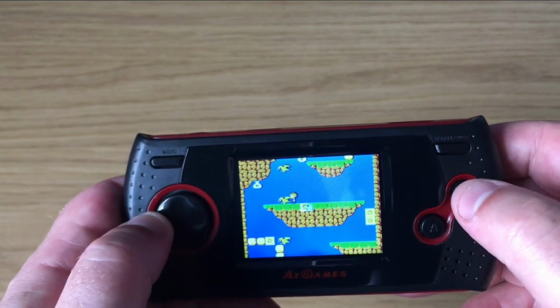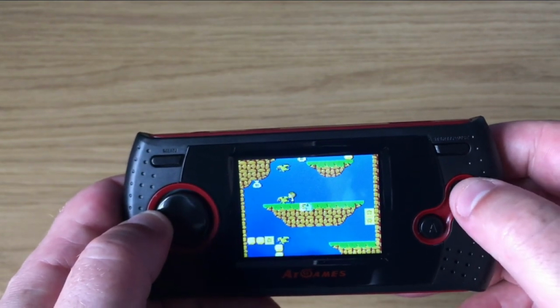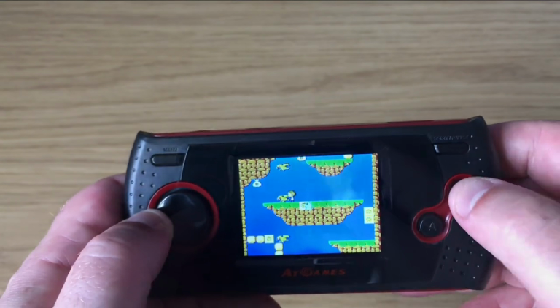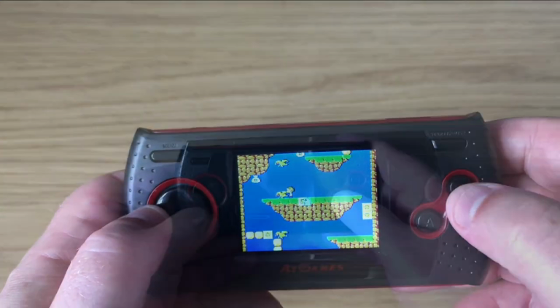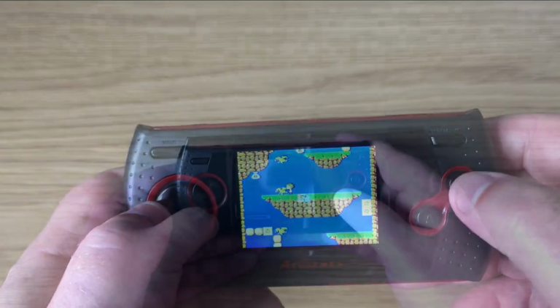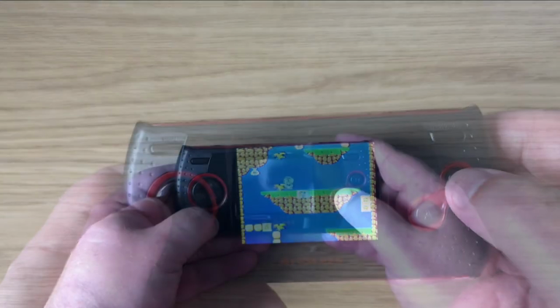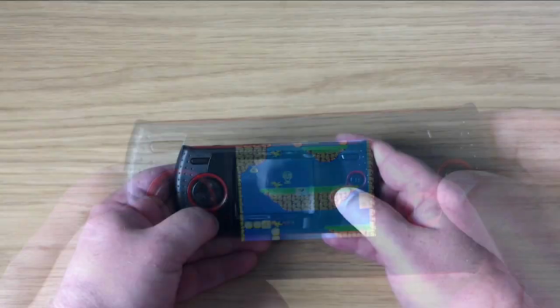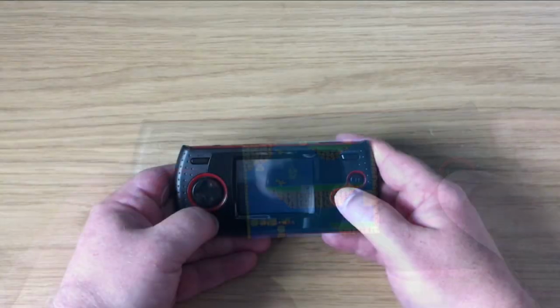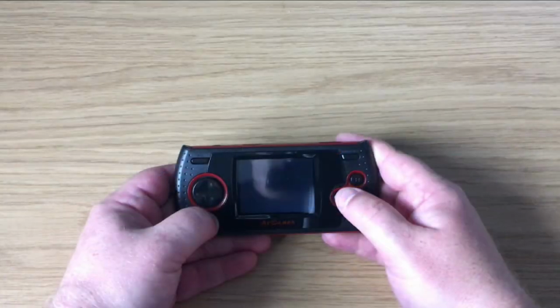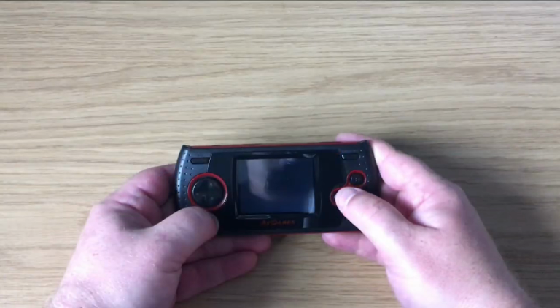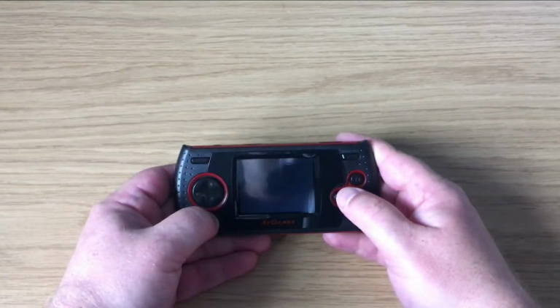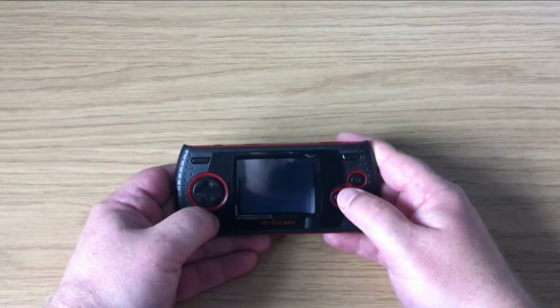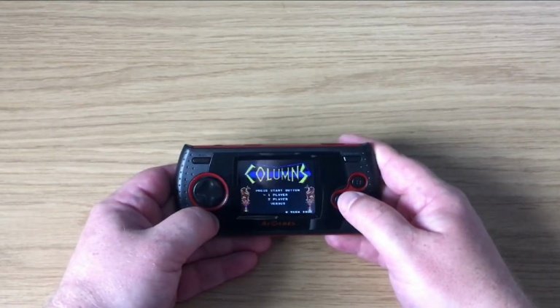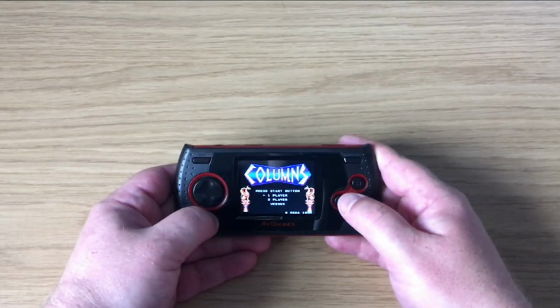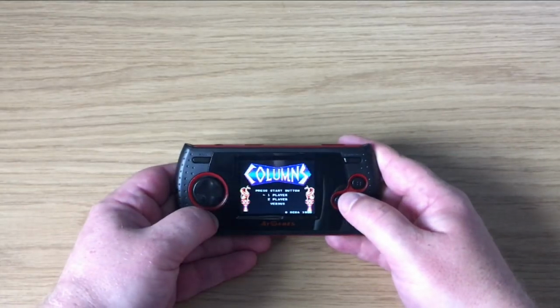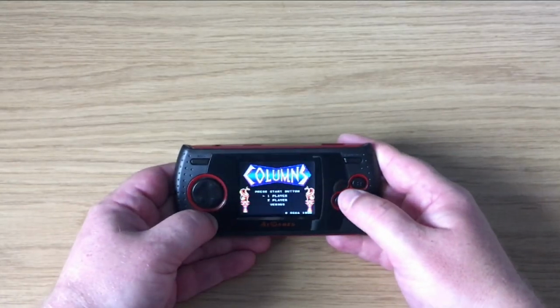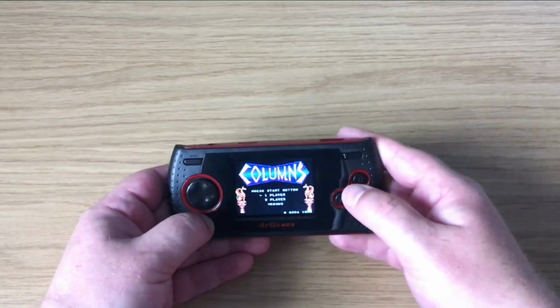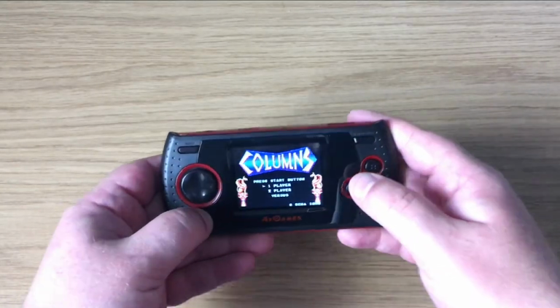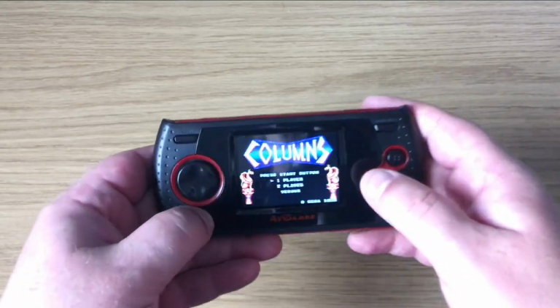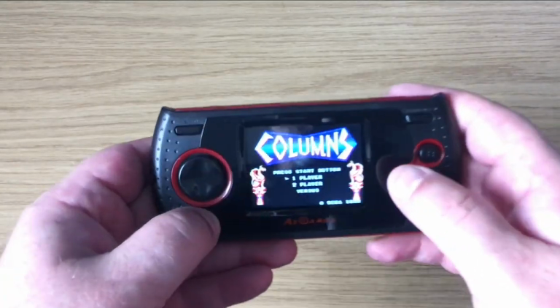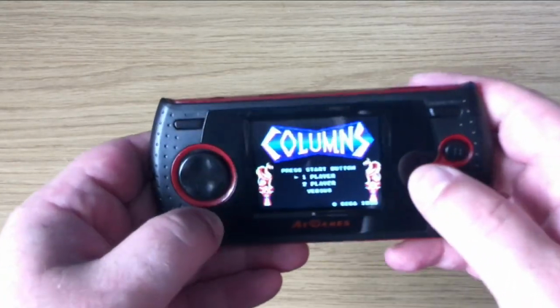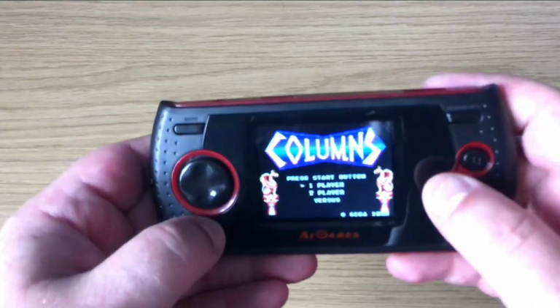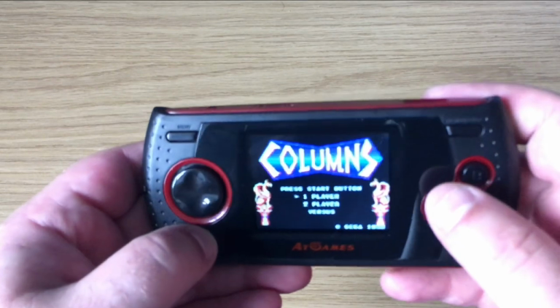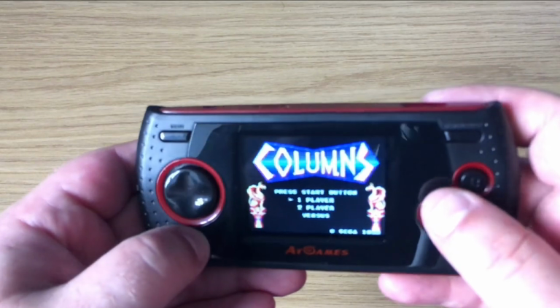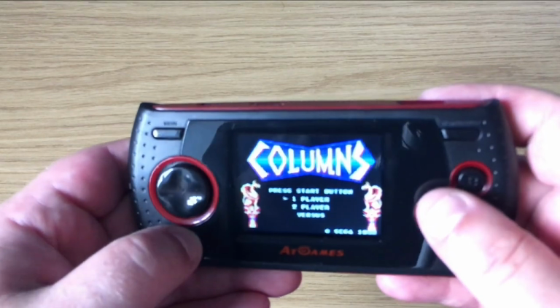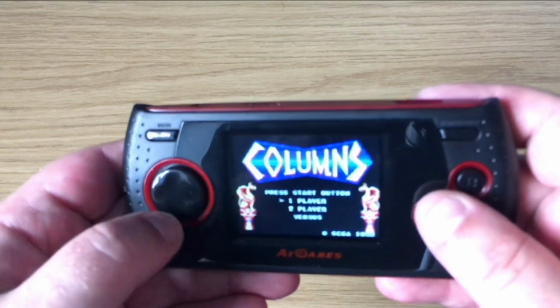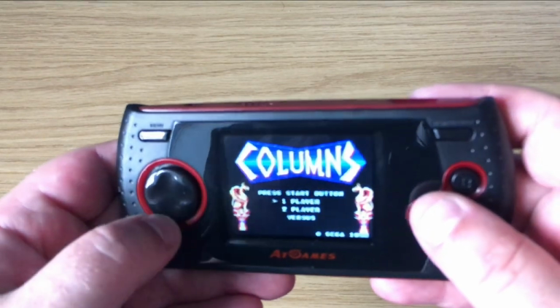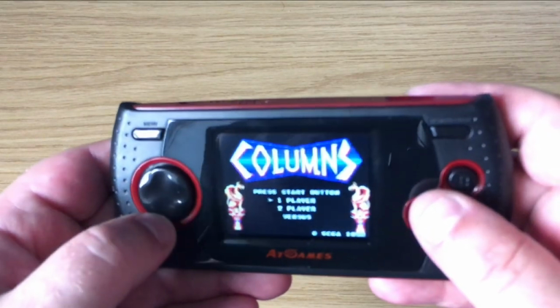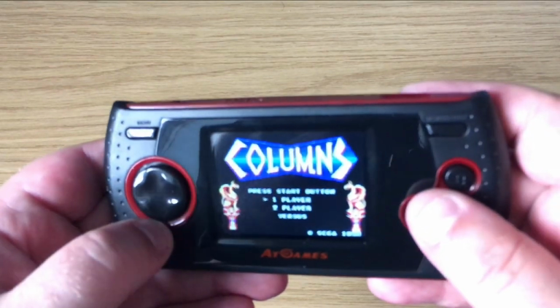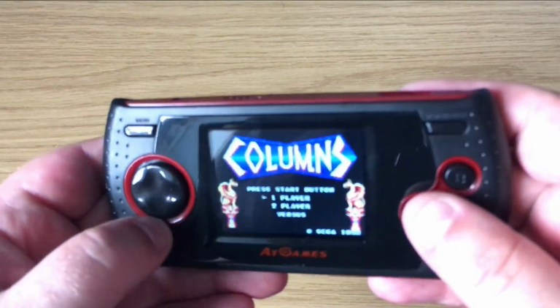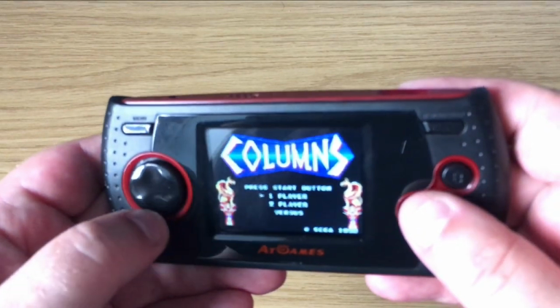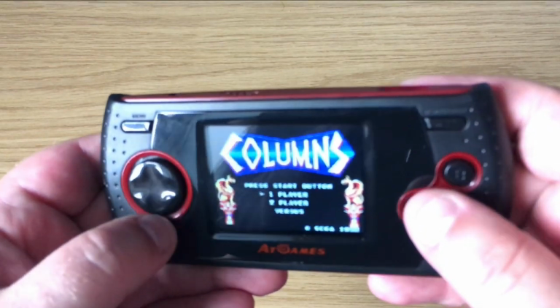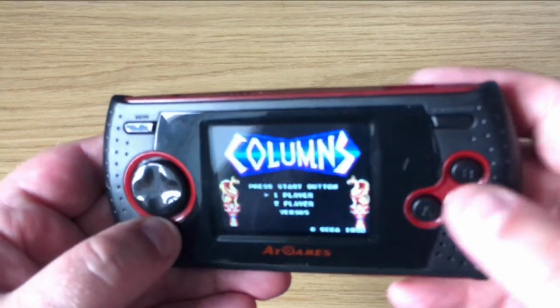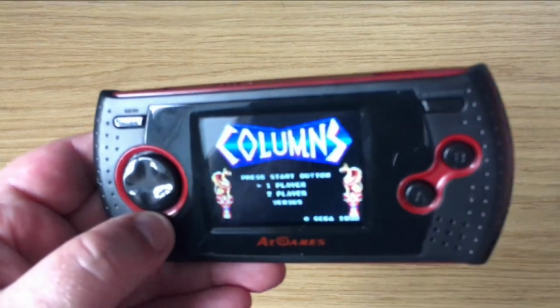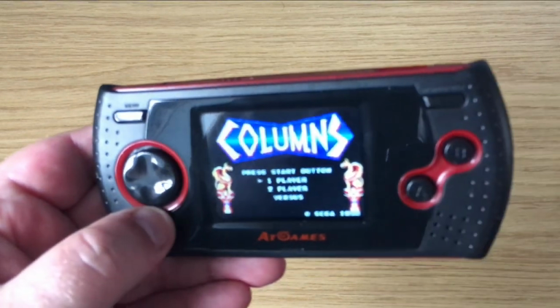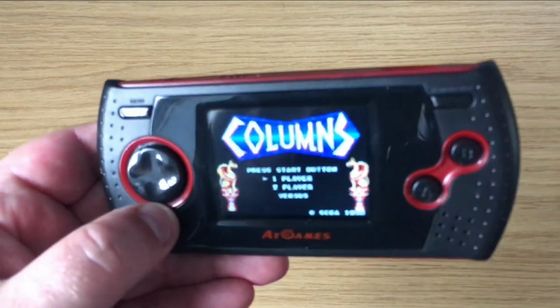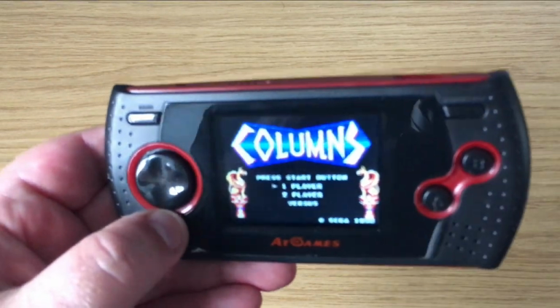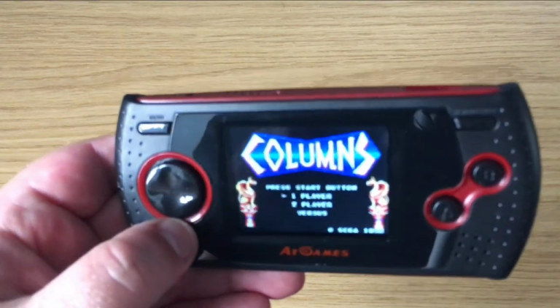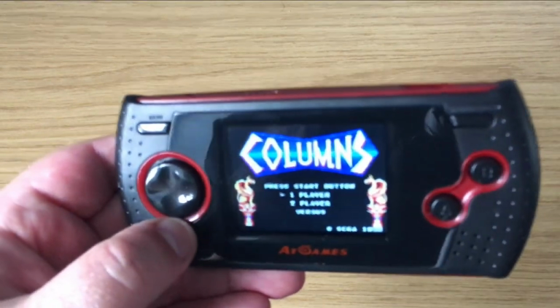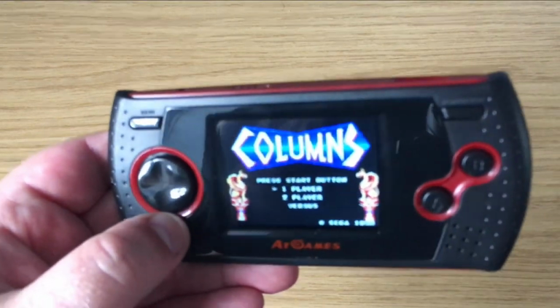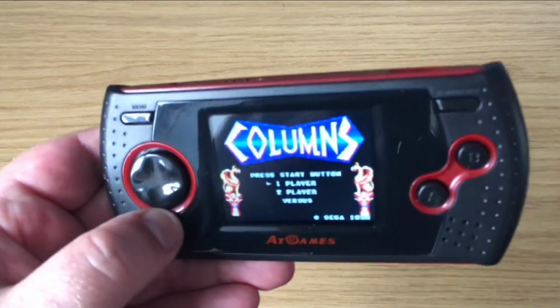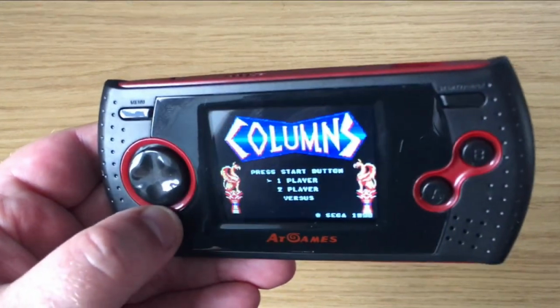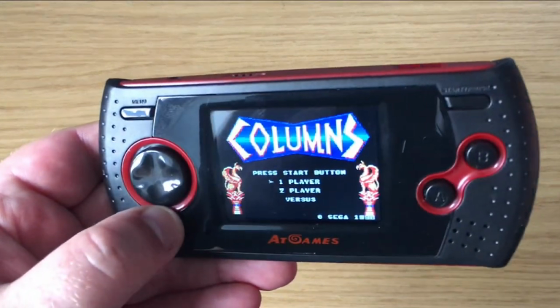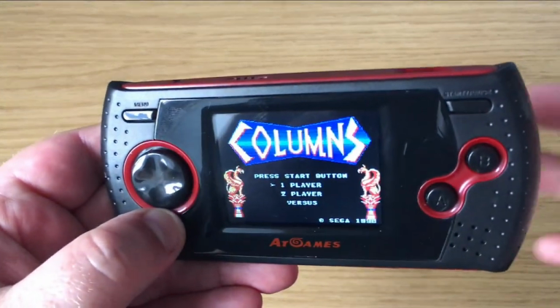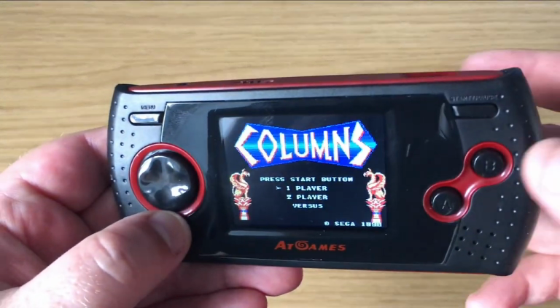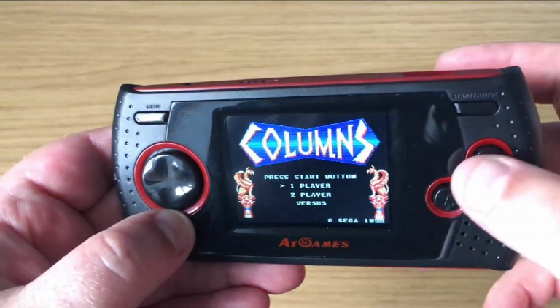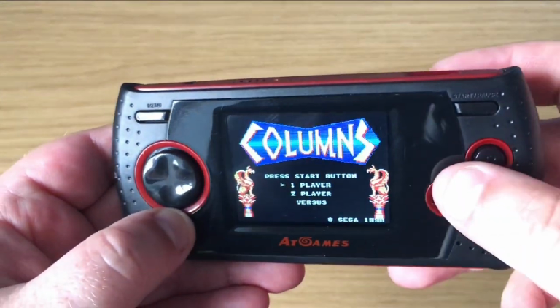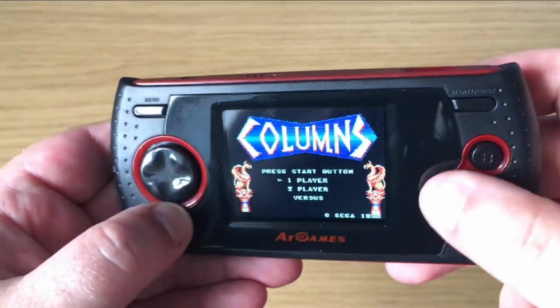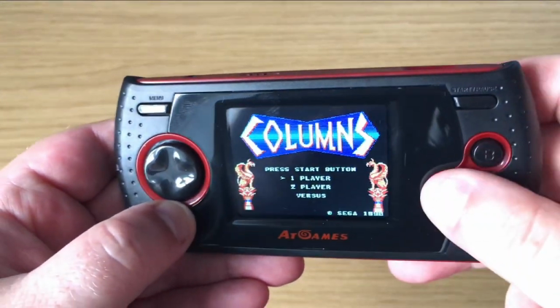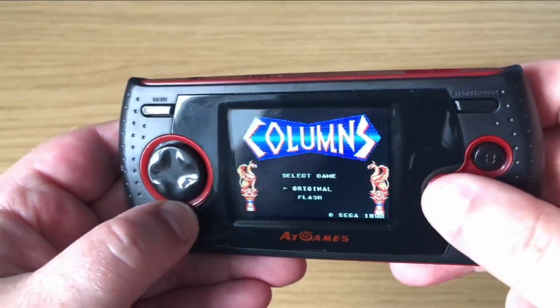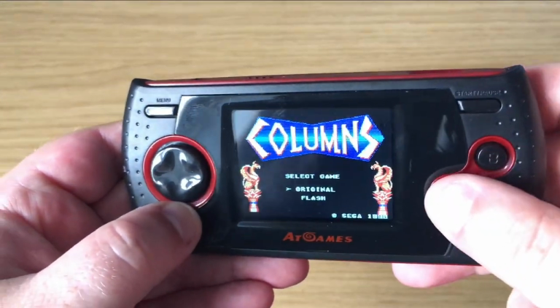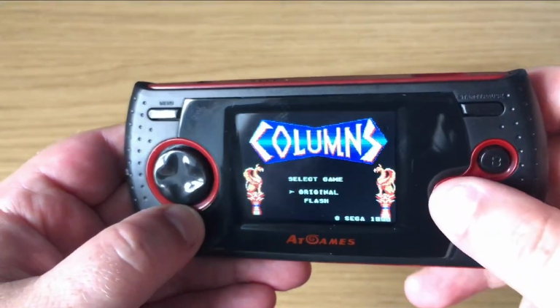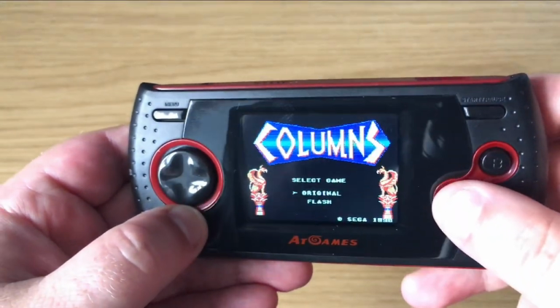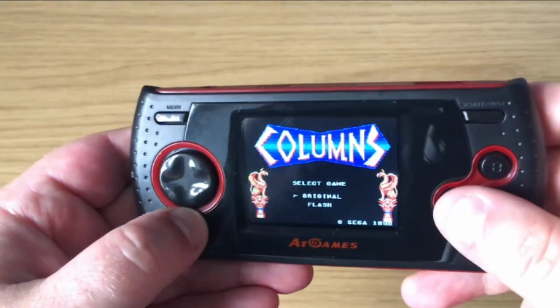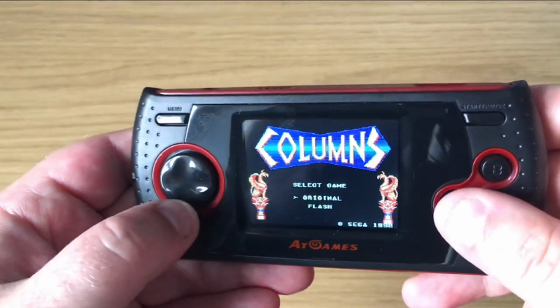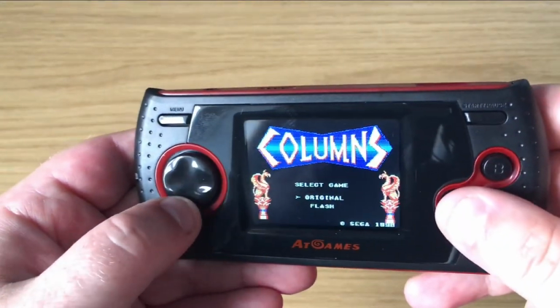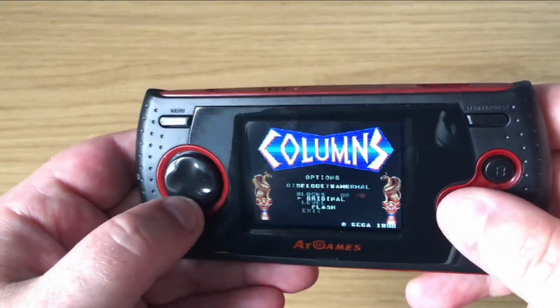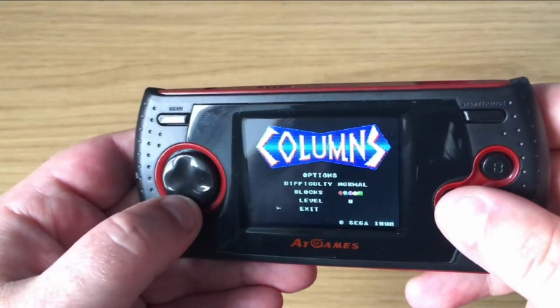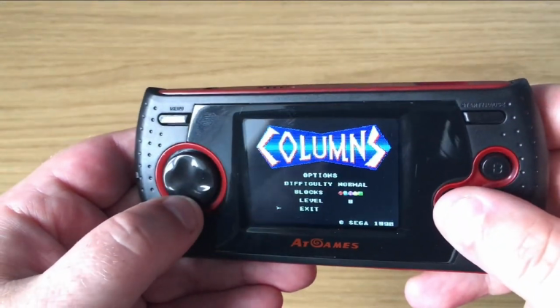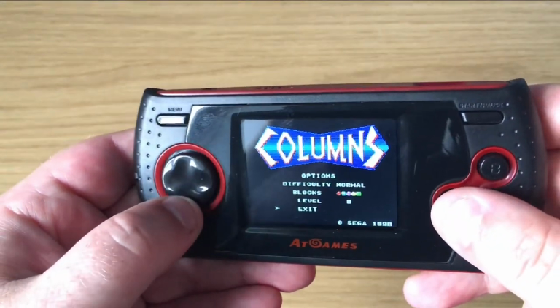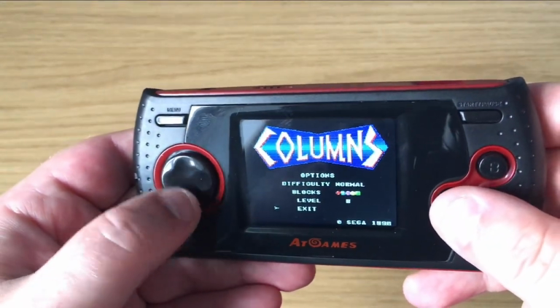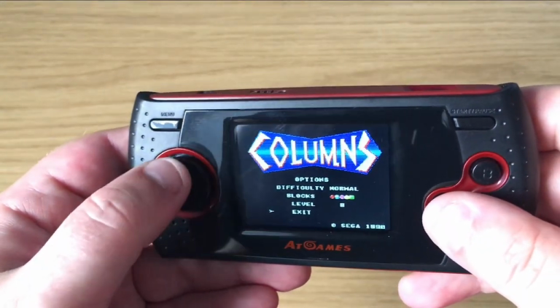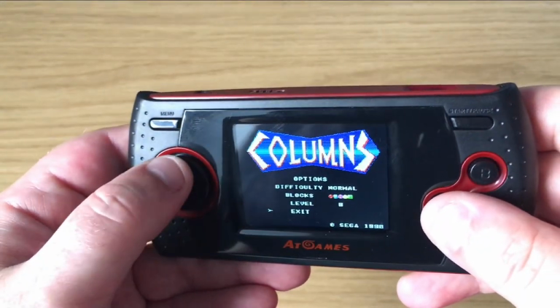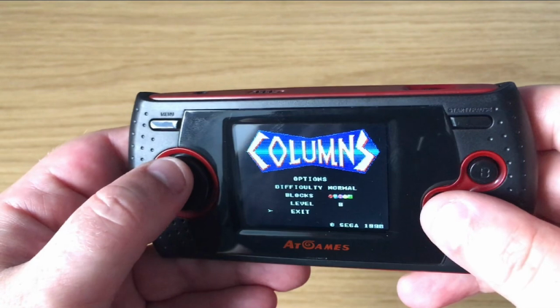Without further ado, we'll try the Game Gear experience and we'll play one of the classic titles, which is Columns.